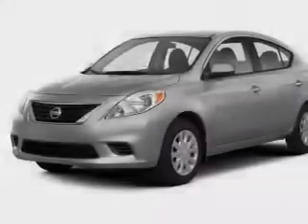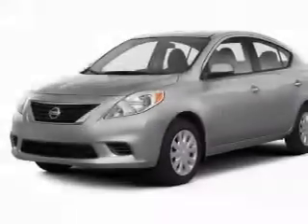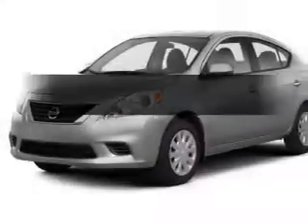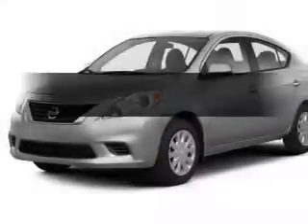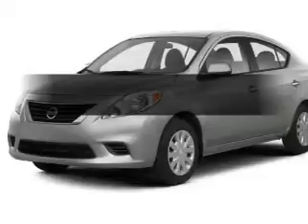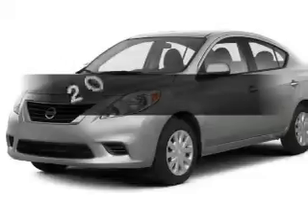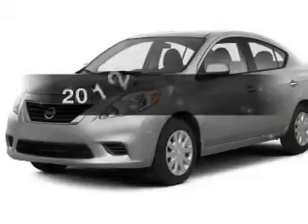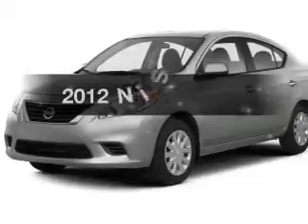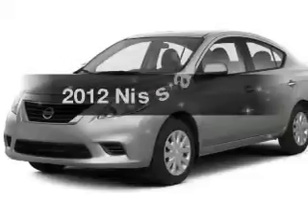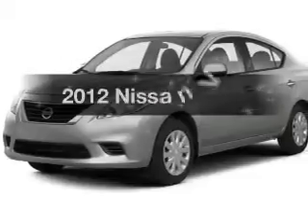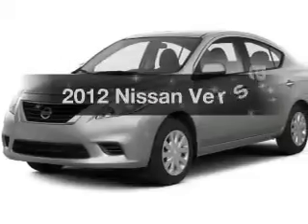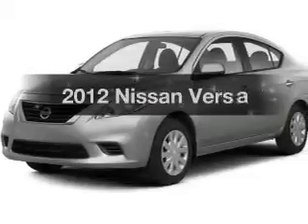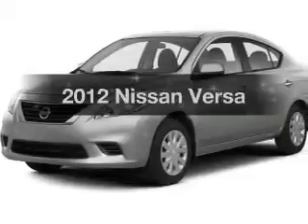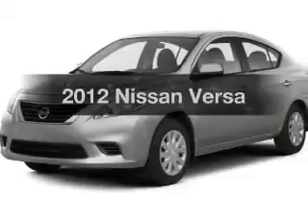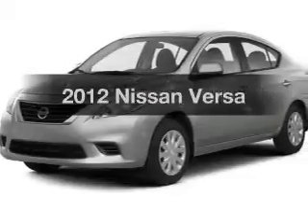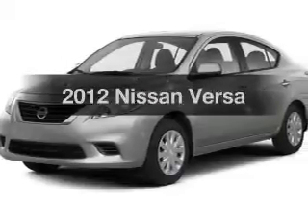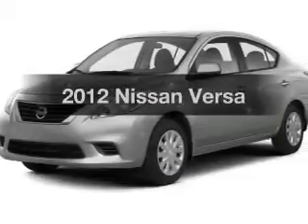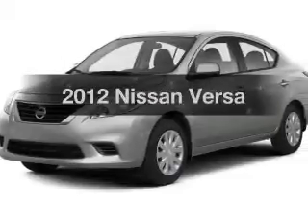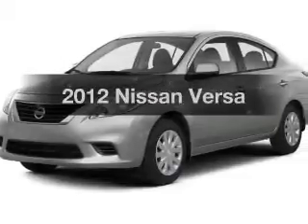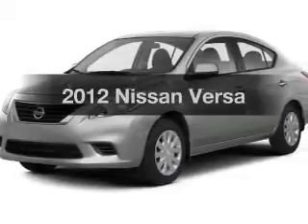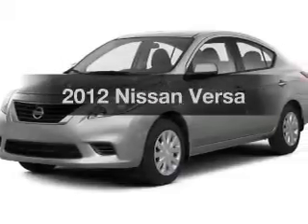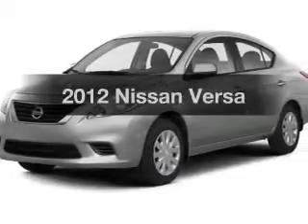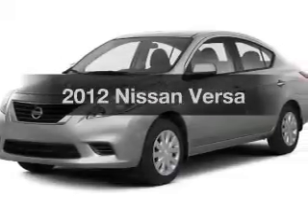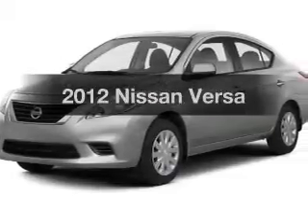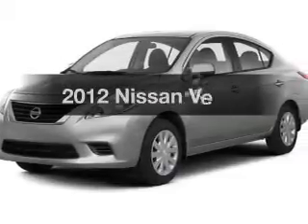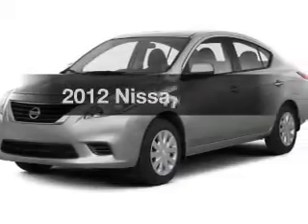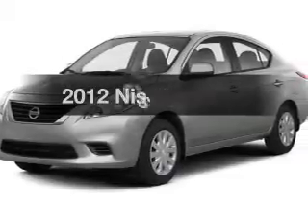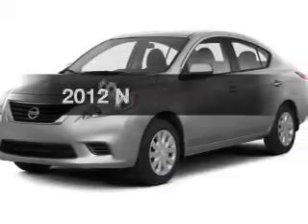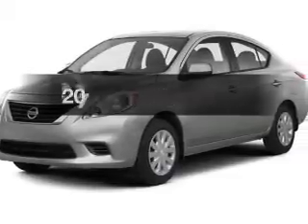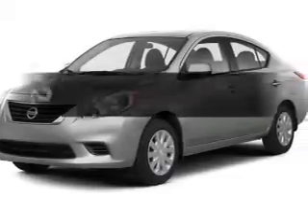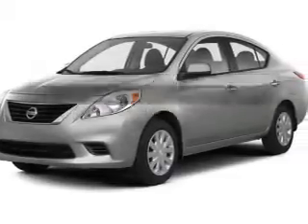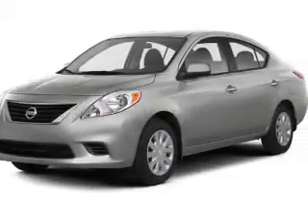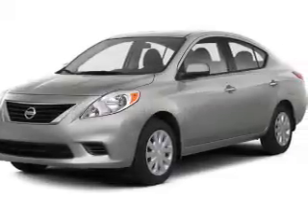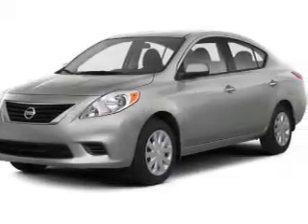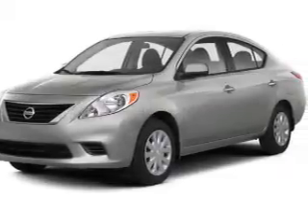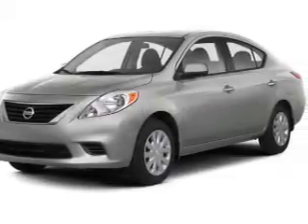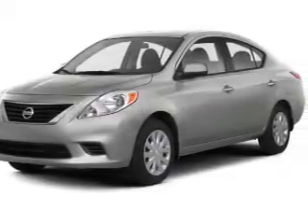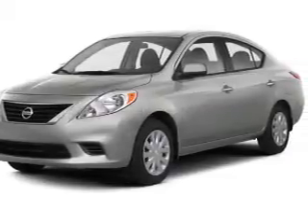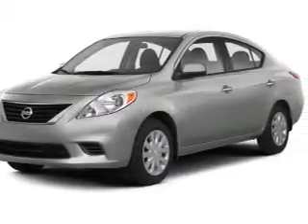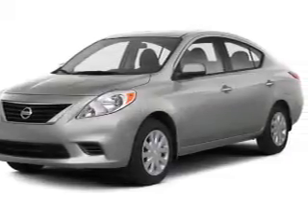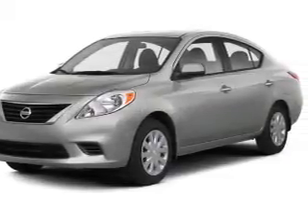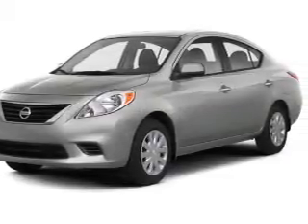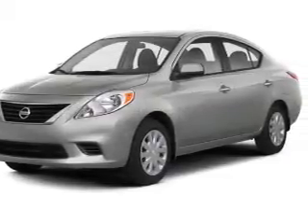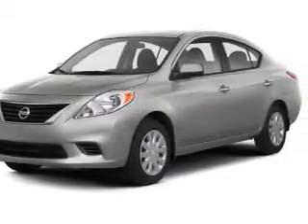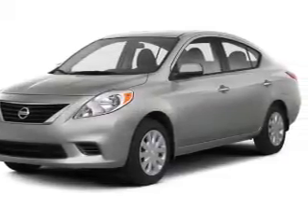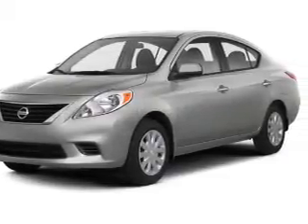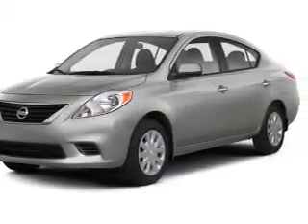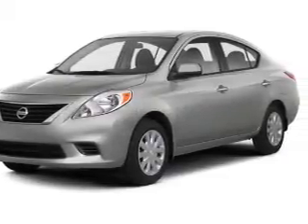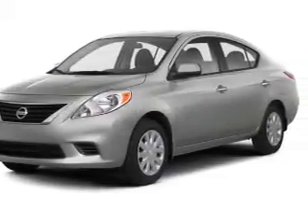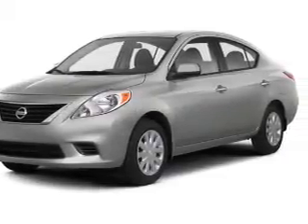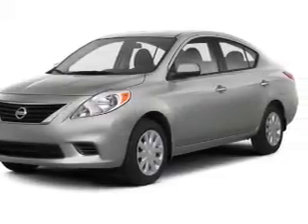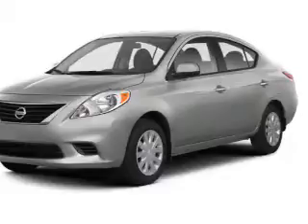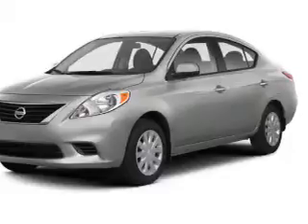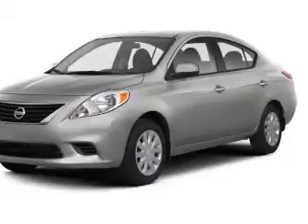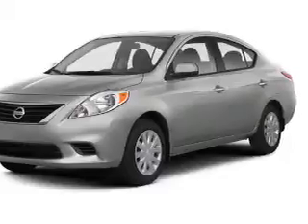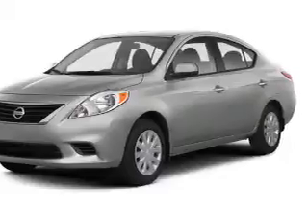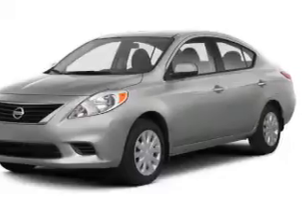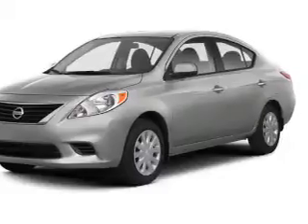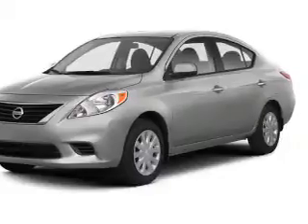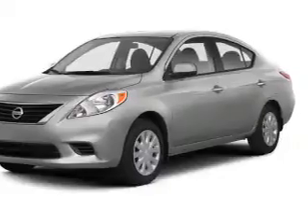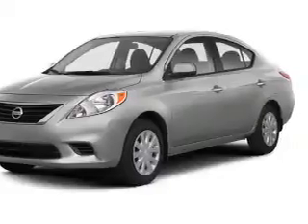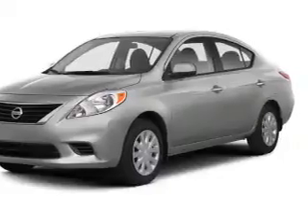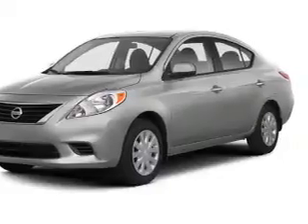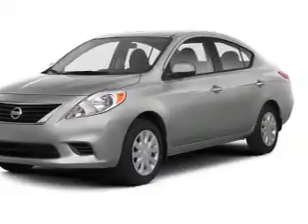Get noticed in this 2012 Nissan Versa. Find everything you wanted to ride under one roof with this vehicle.